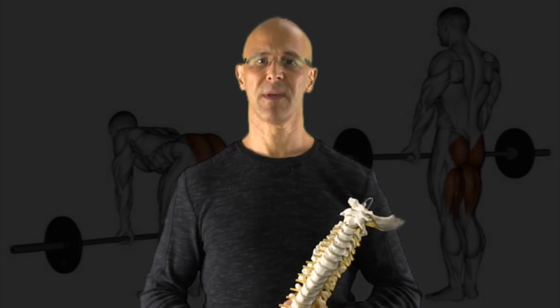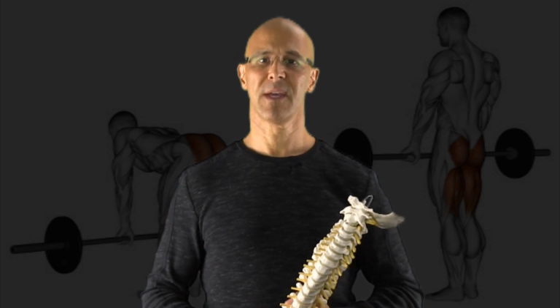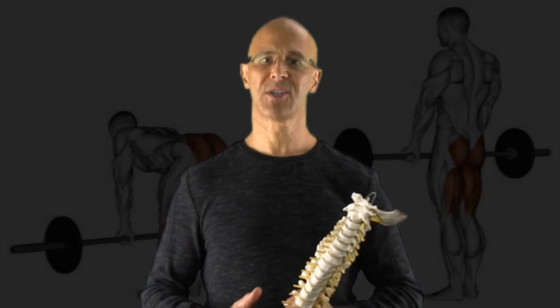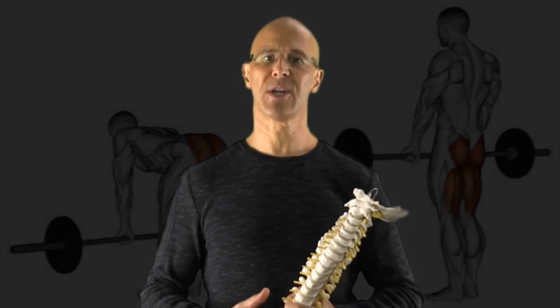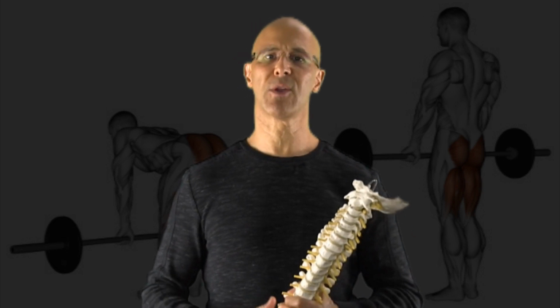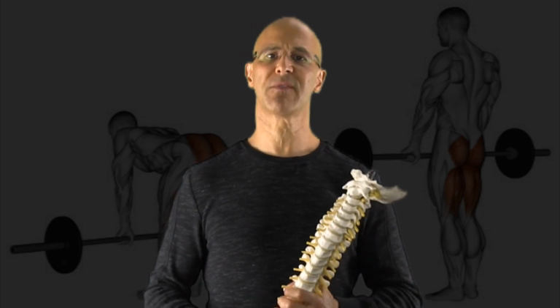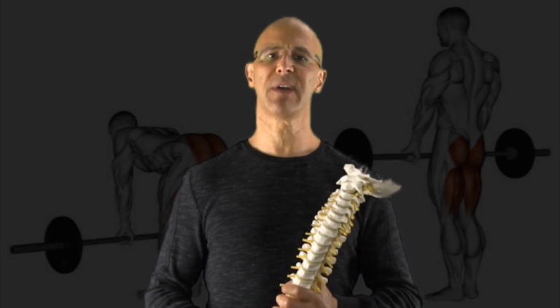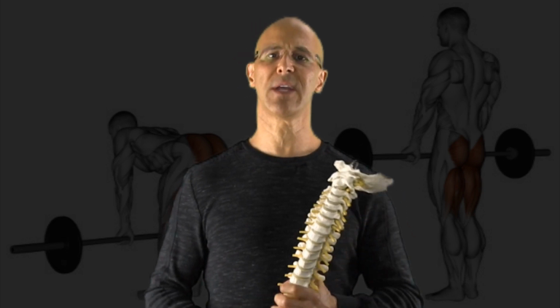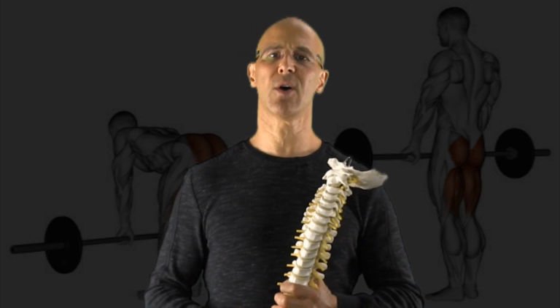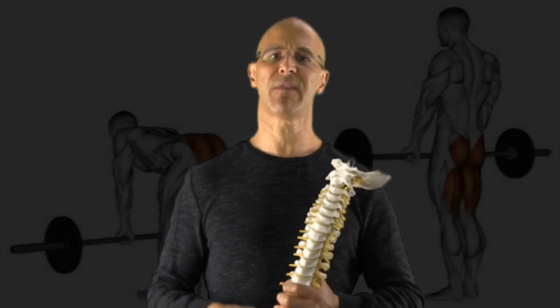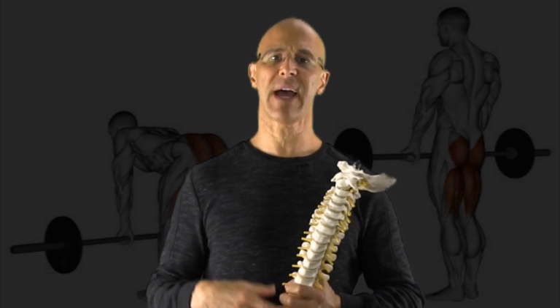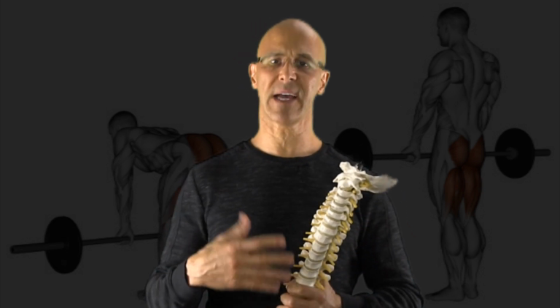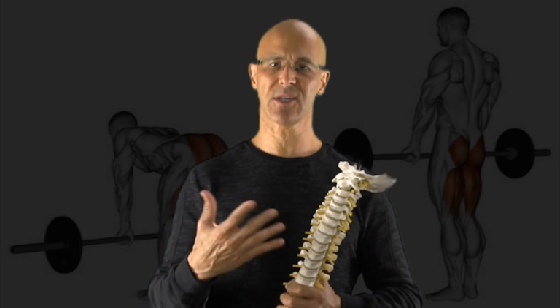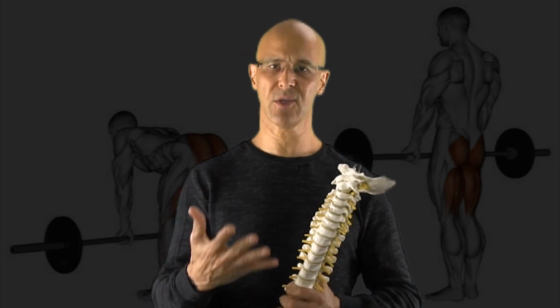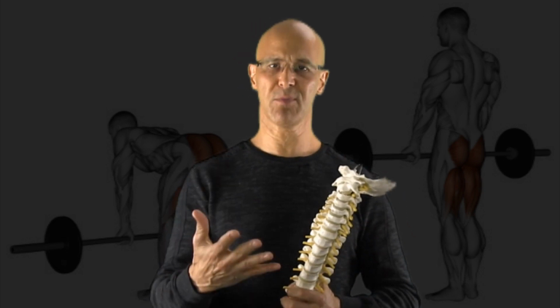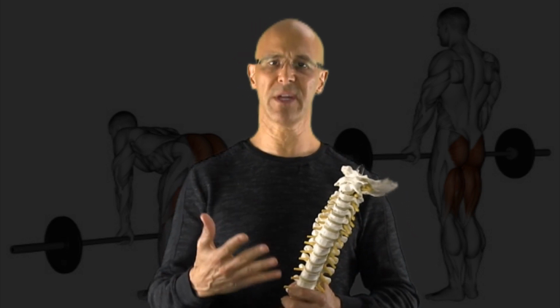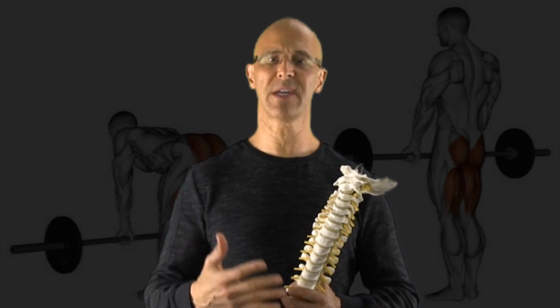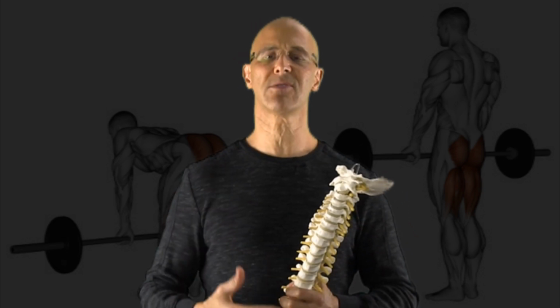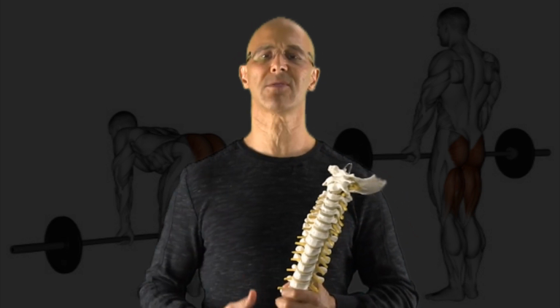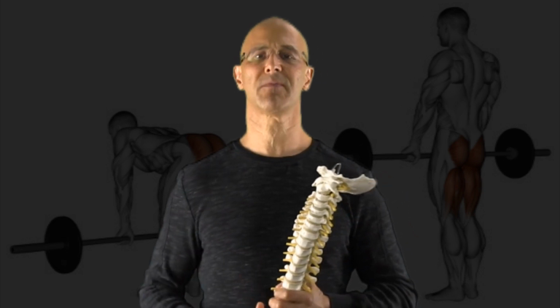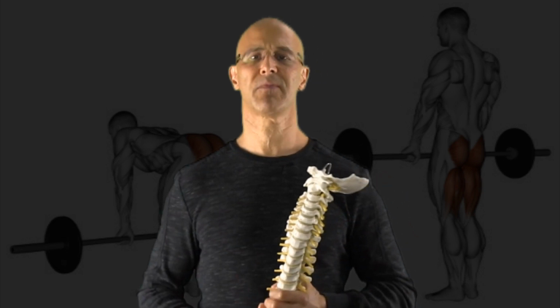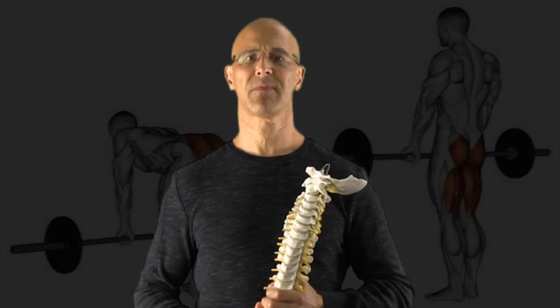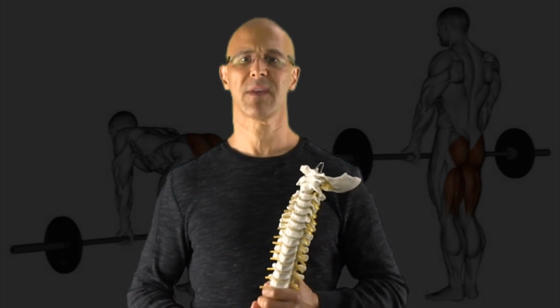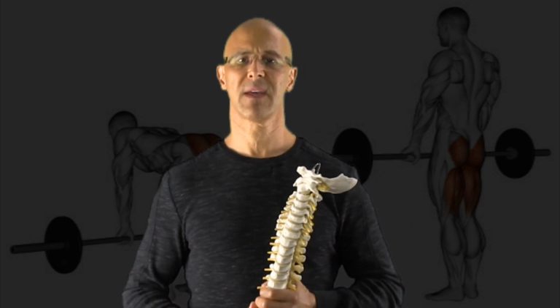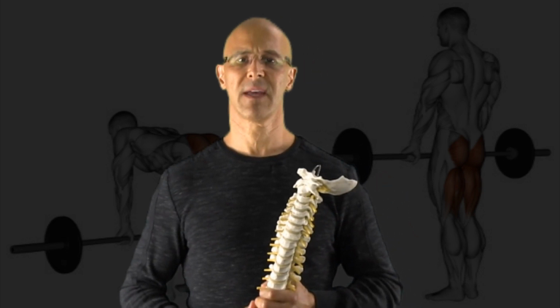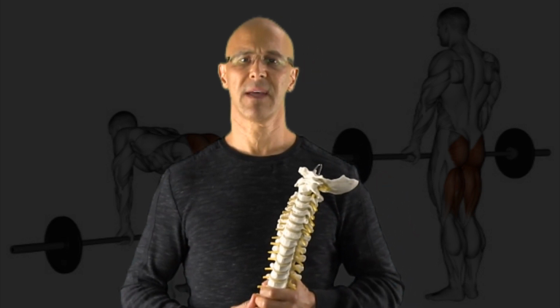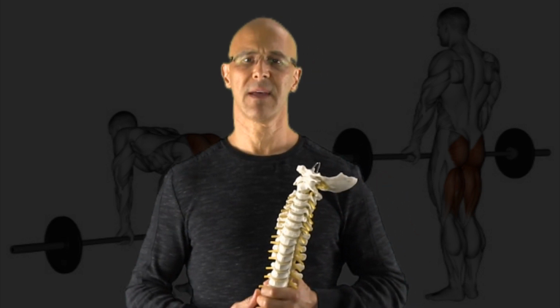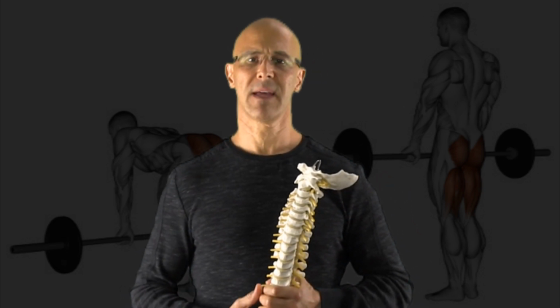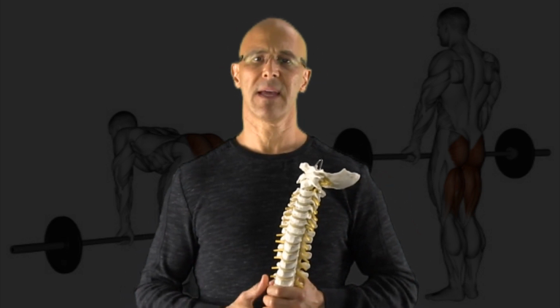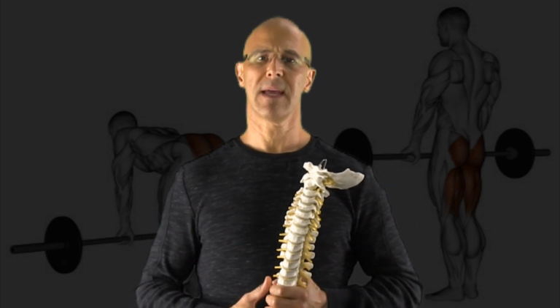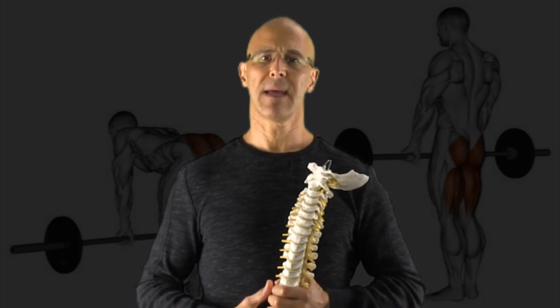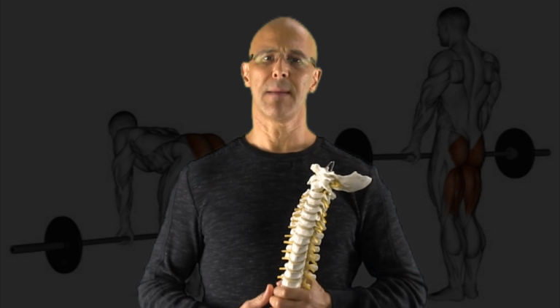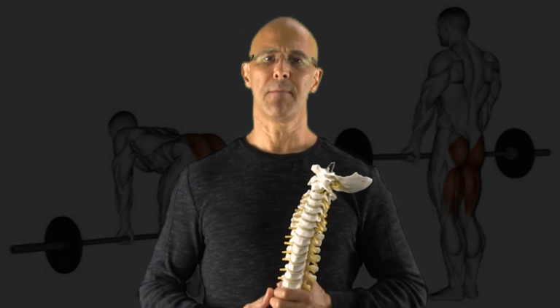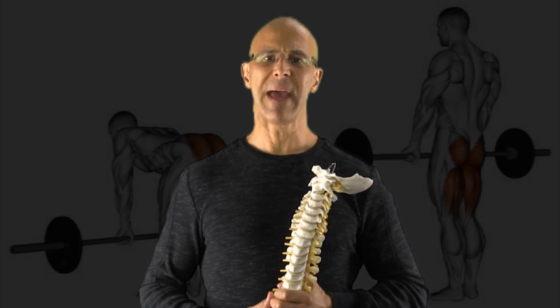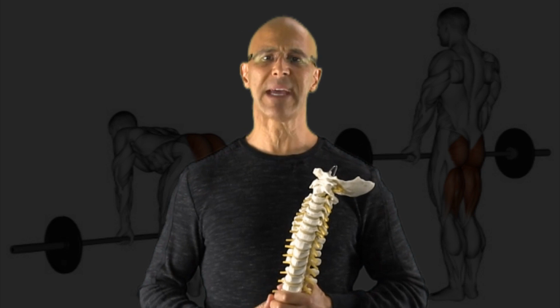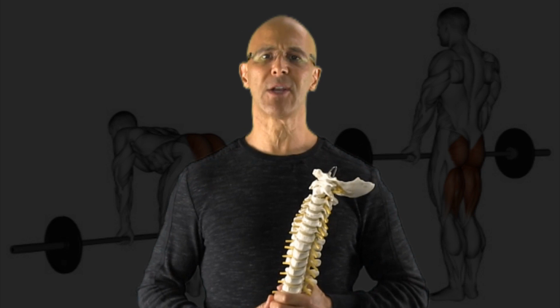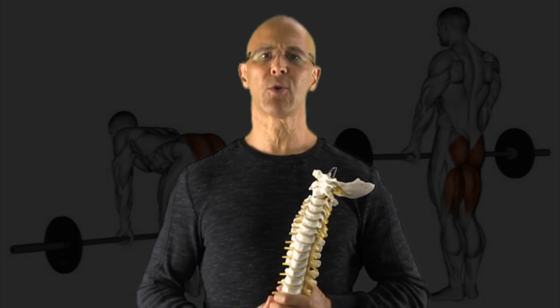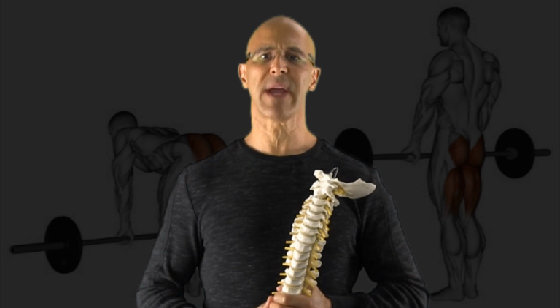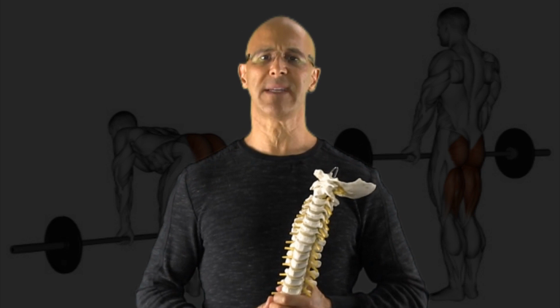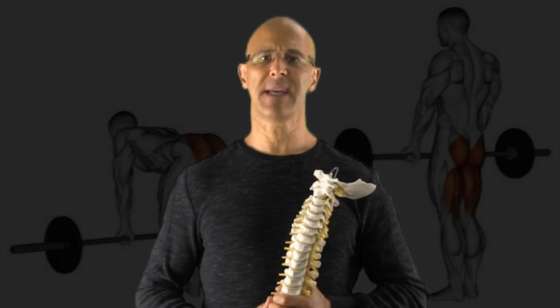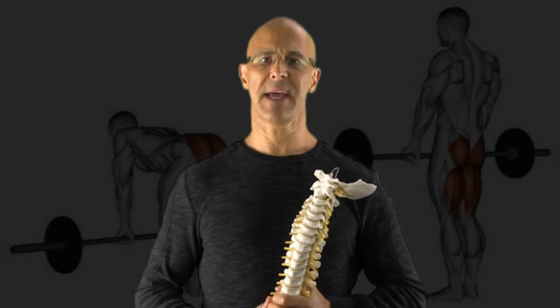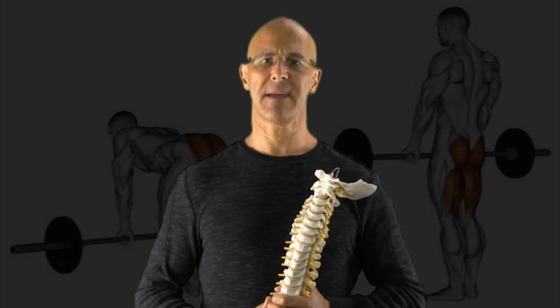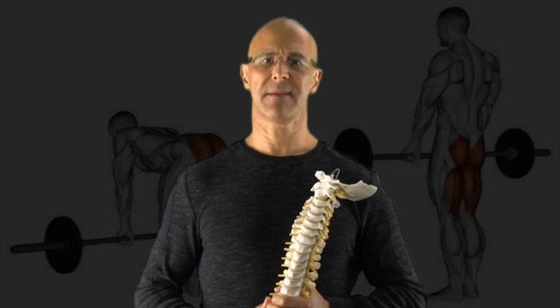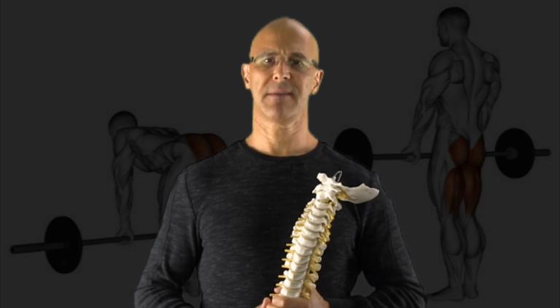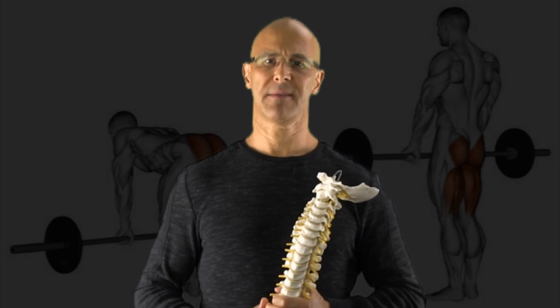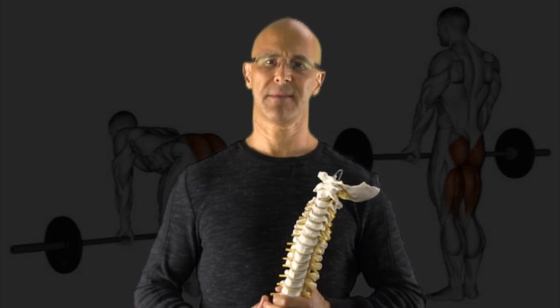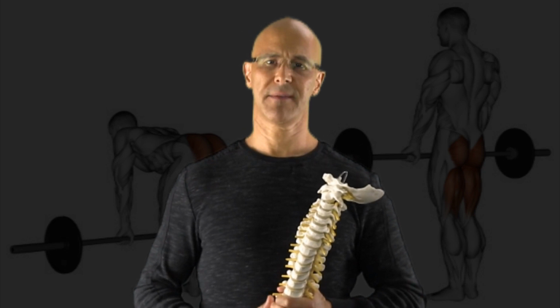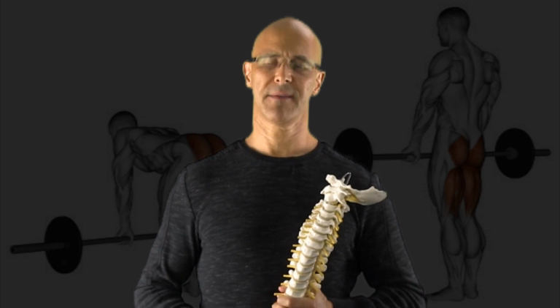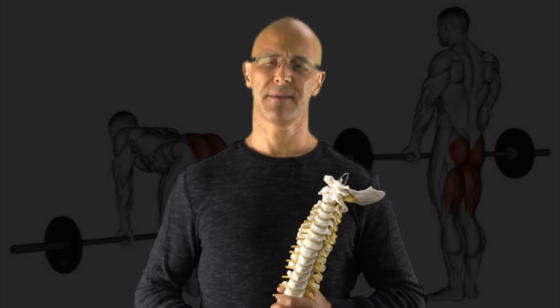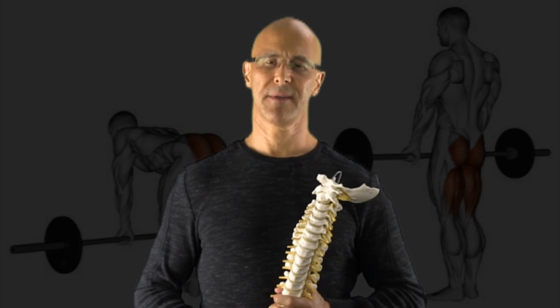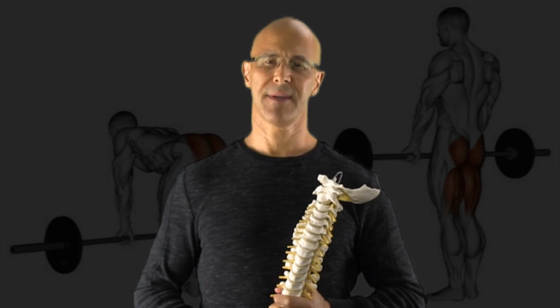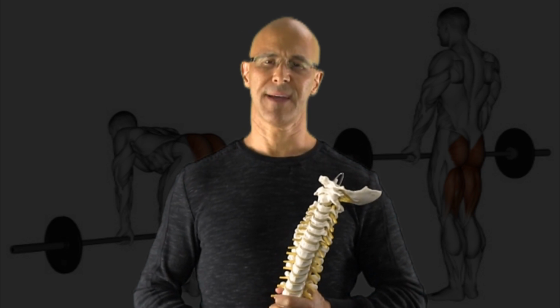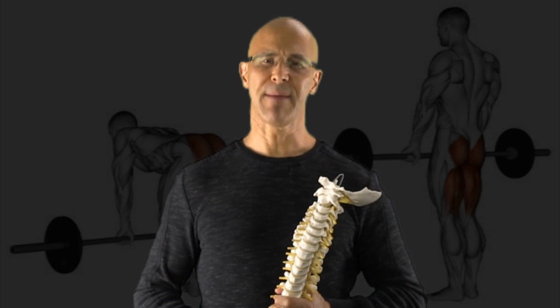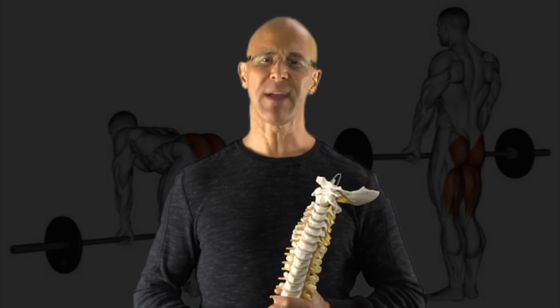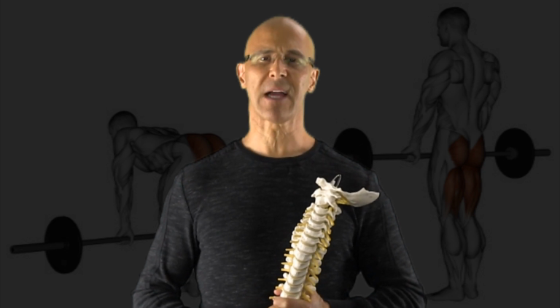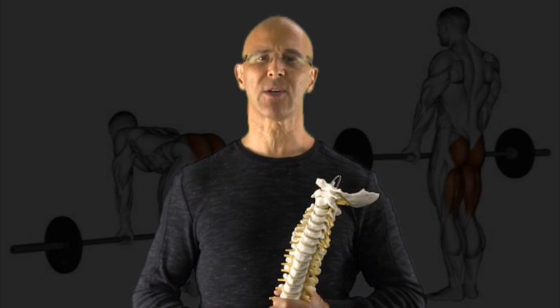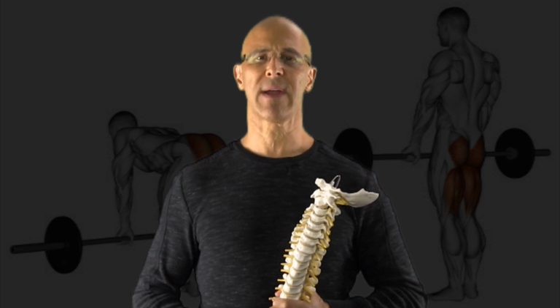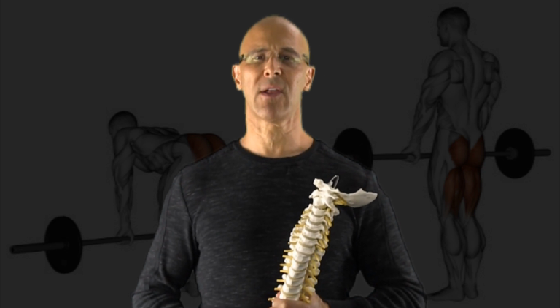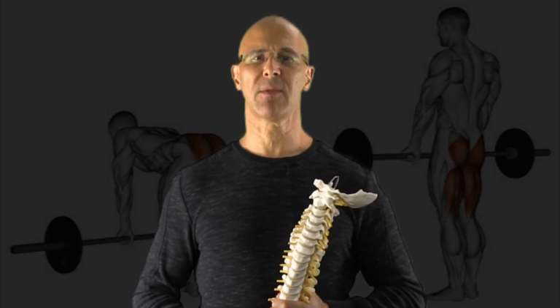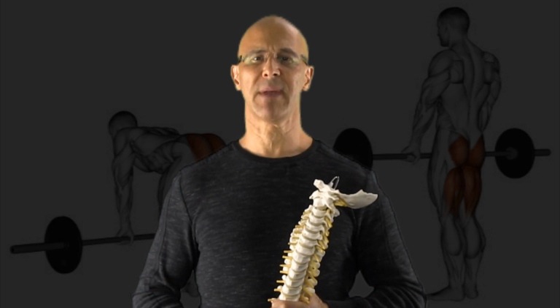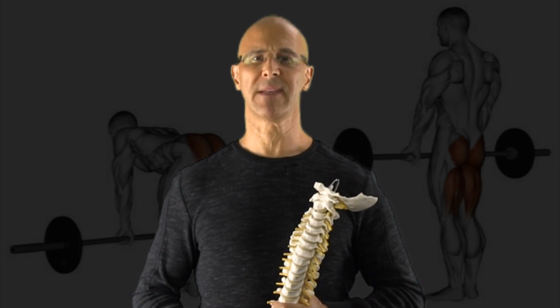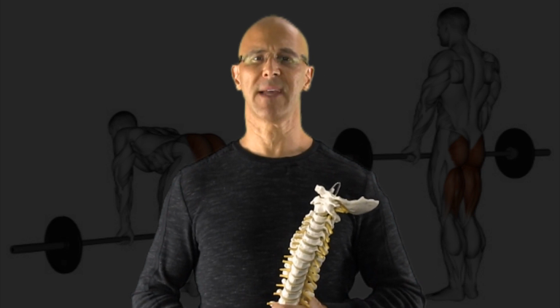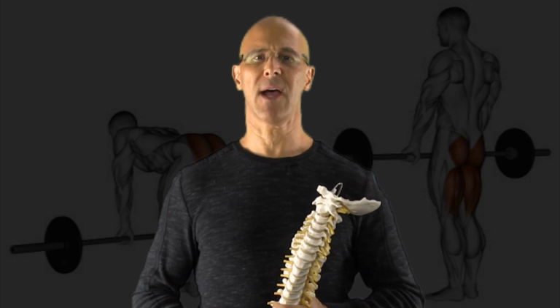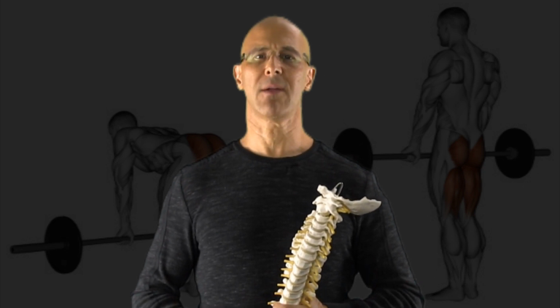Share this video if you can, please. Make it a great day. I'm Dr. Alan Mandel.